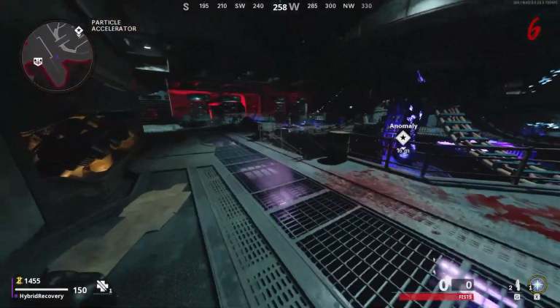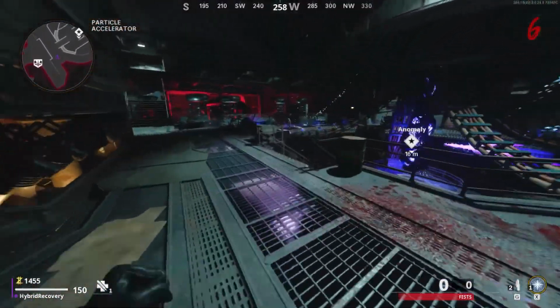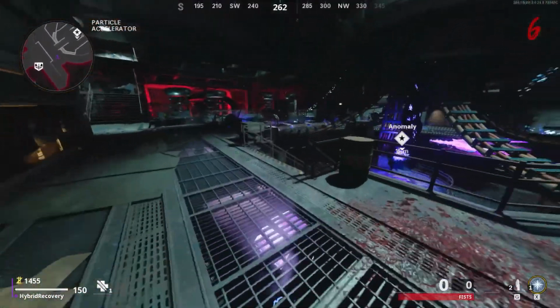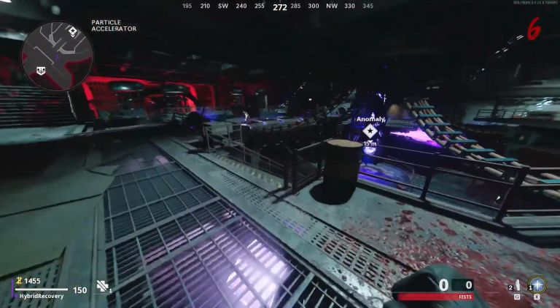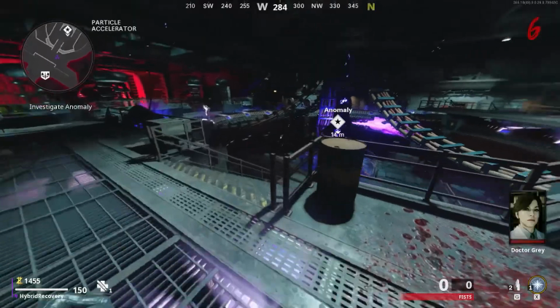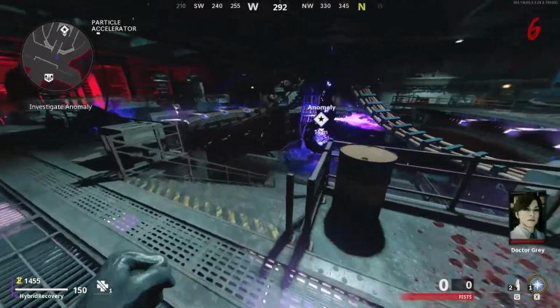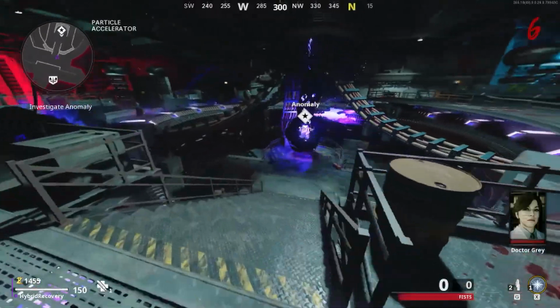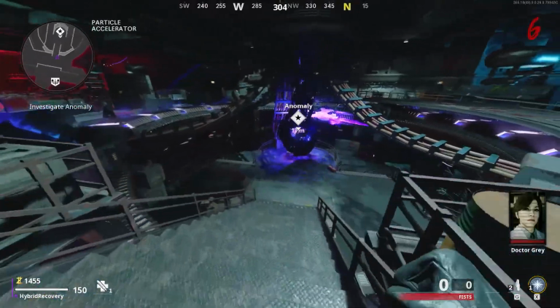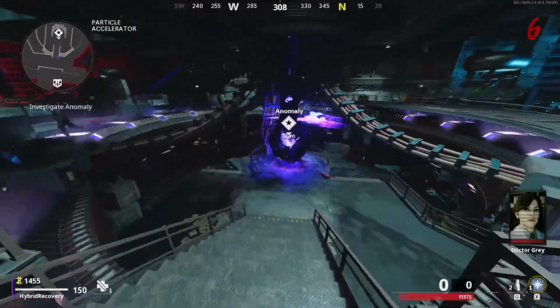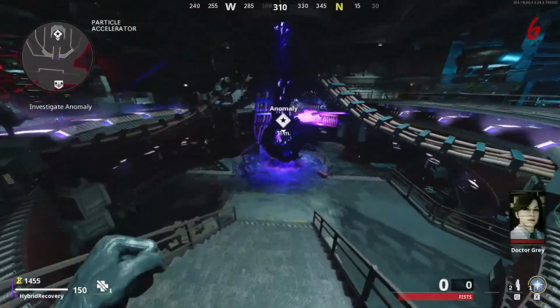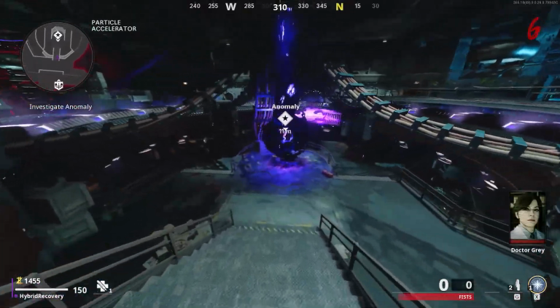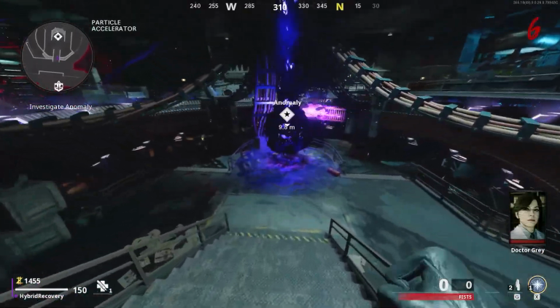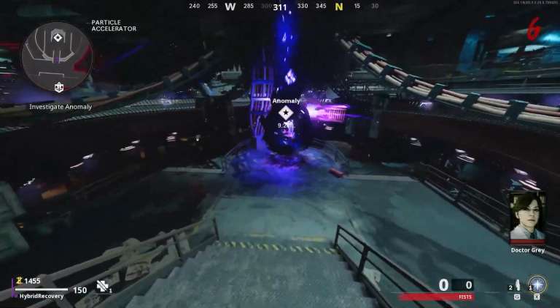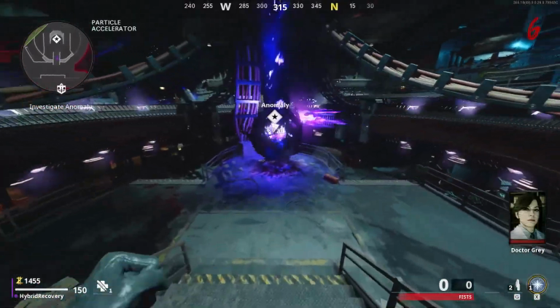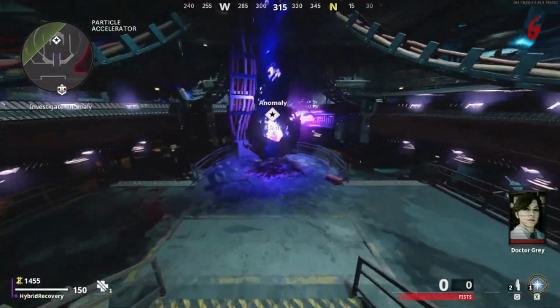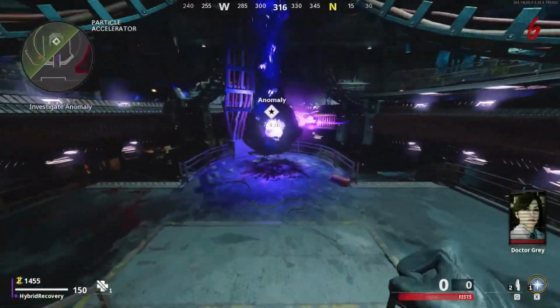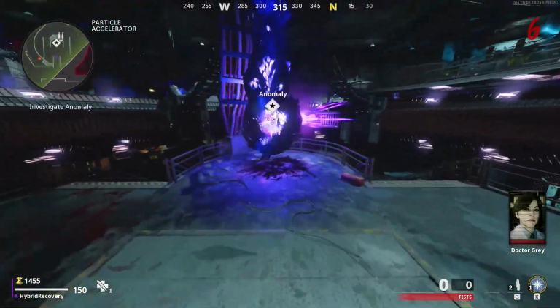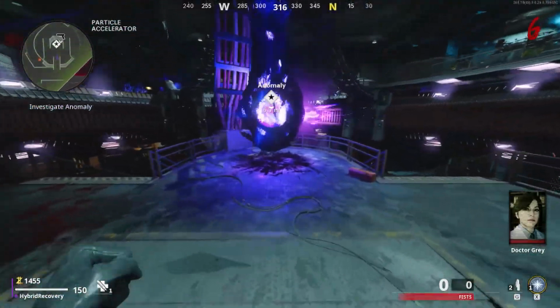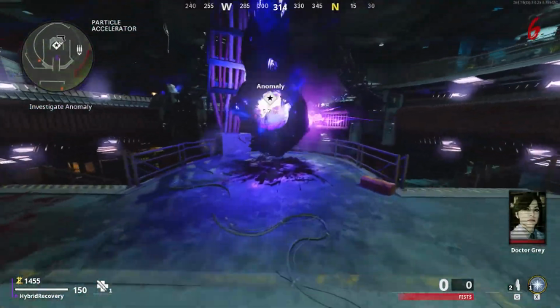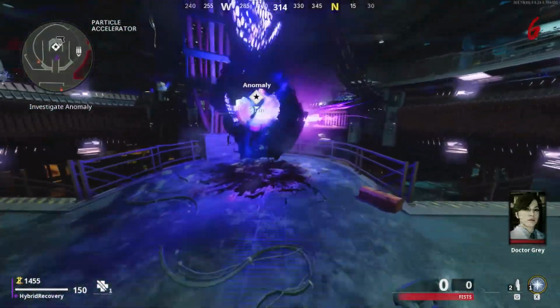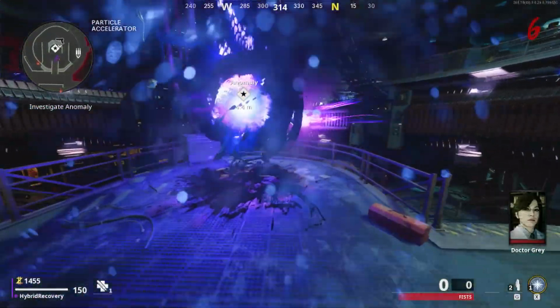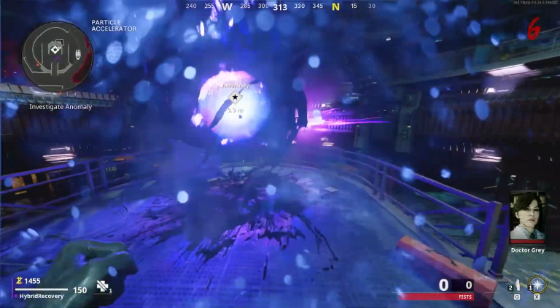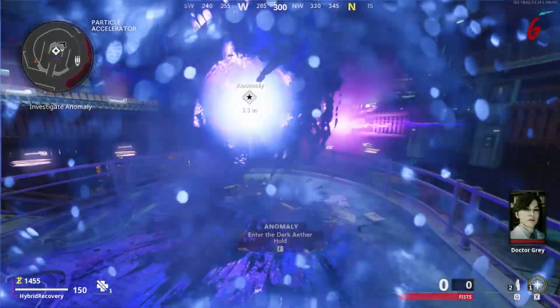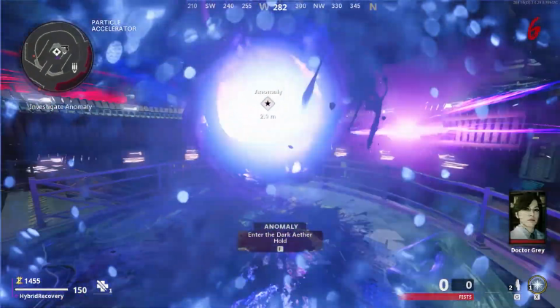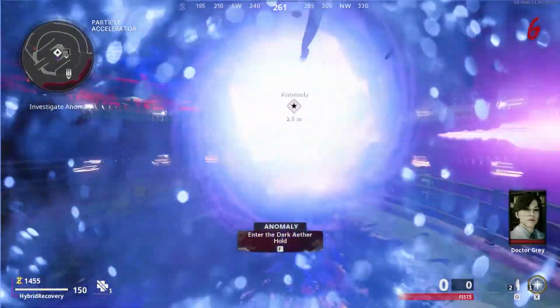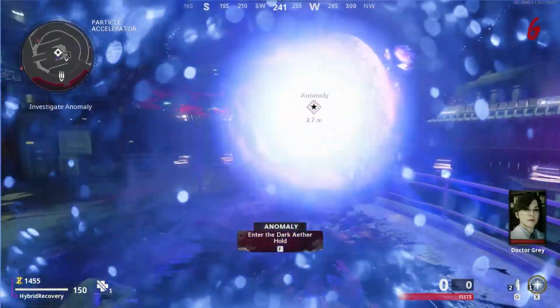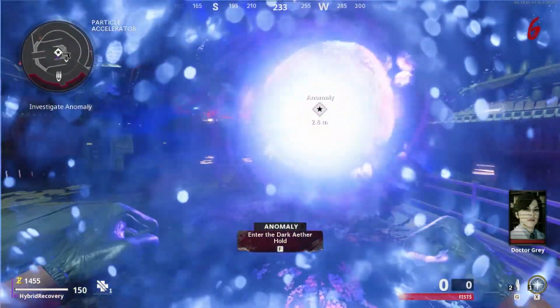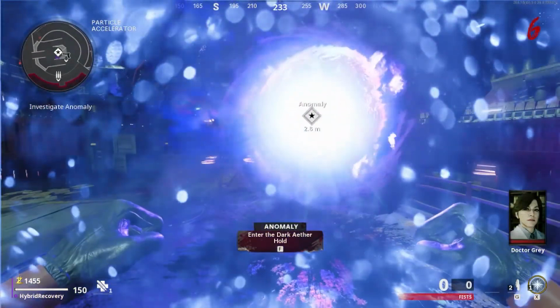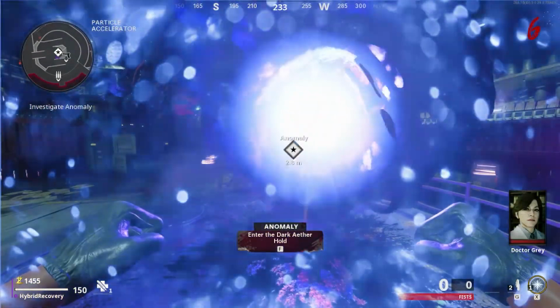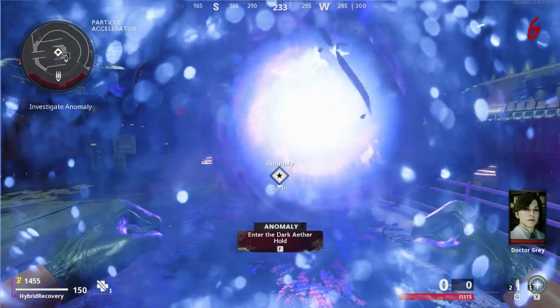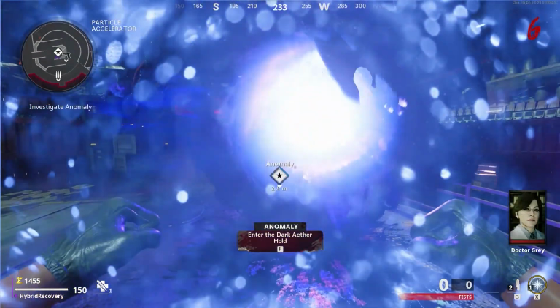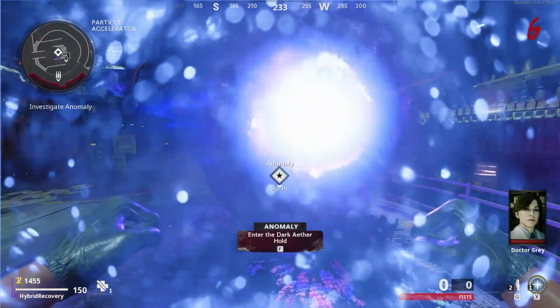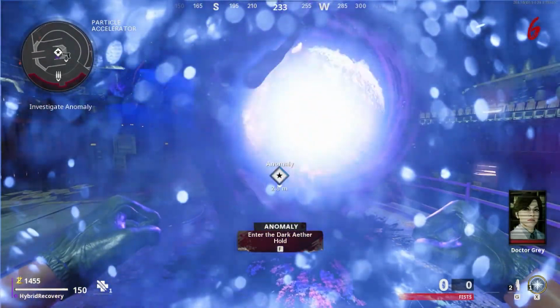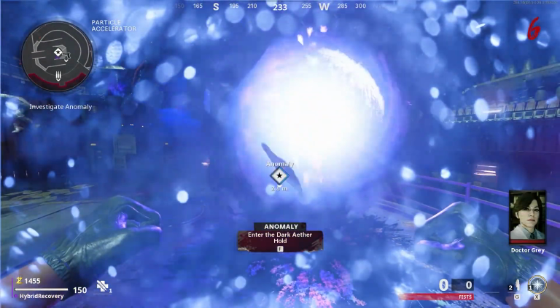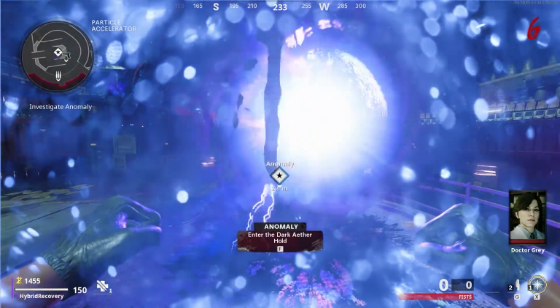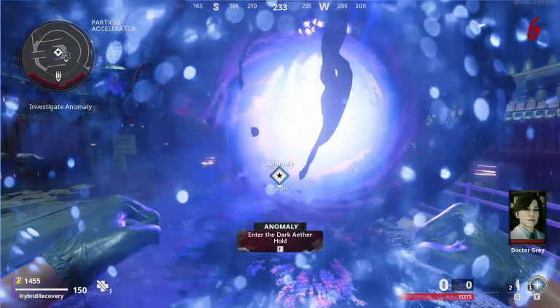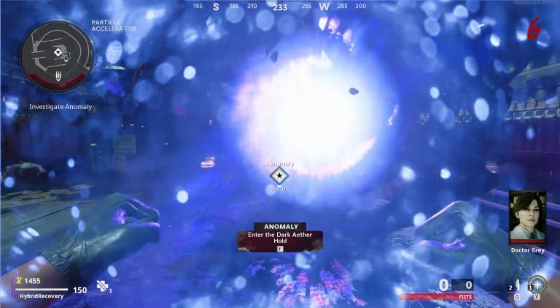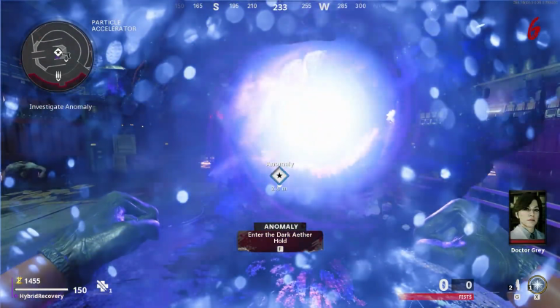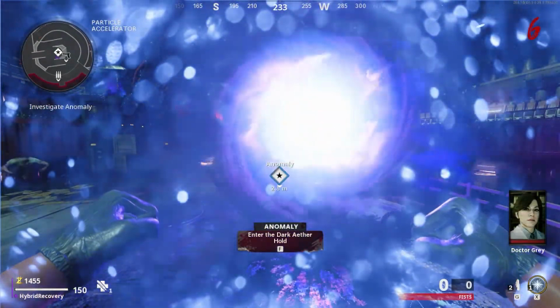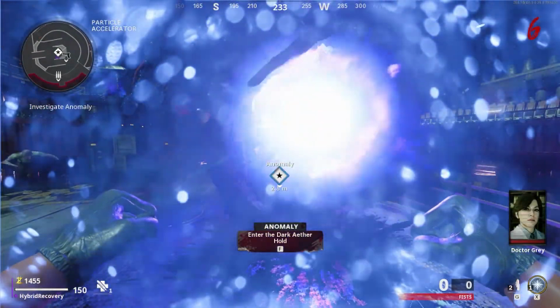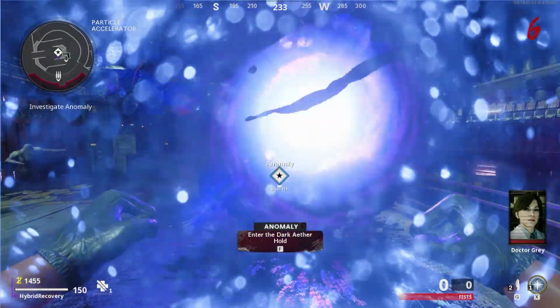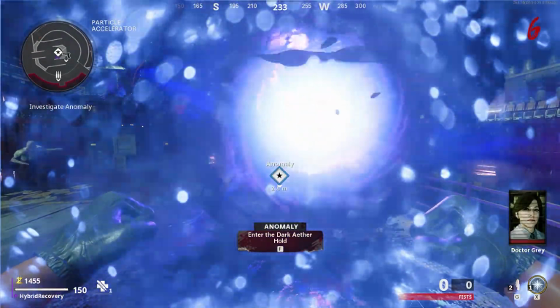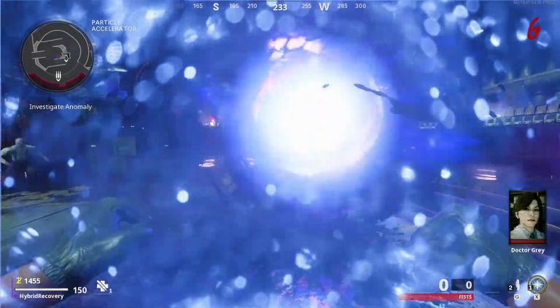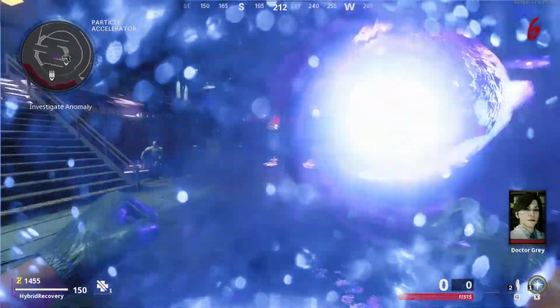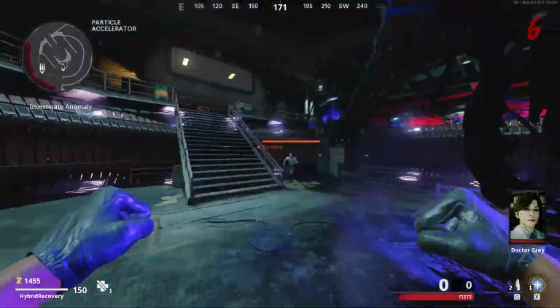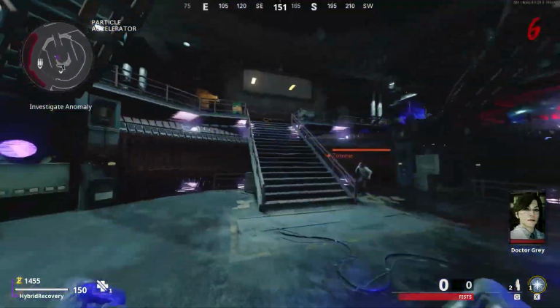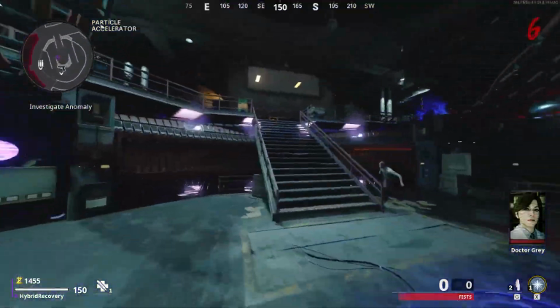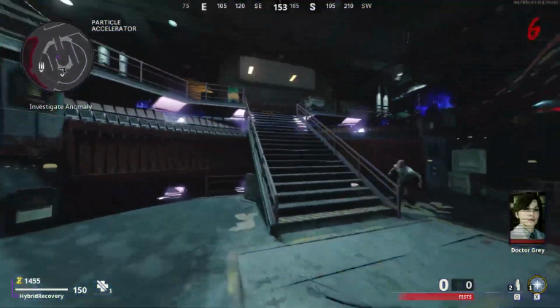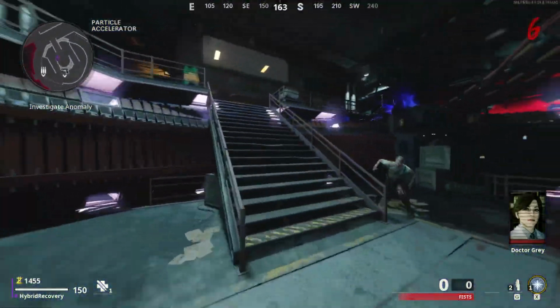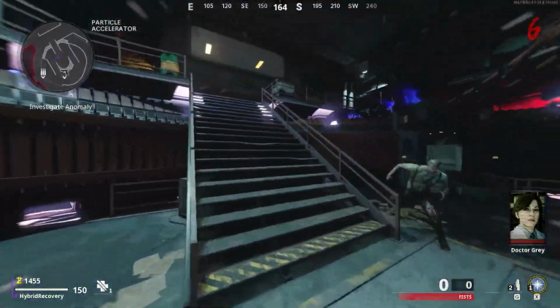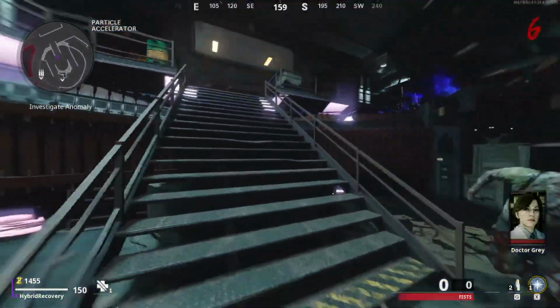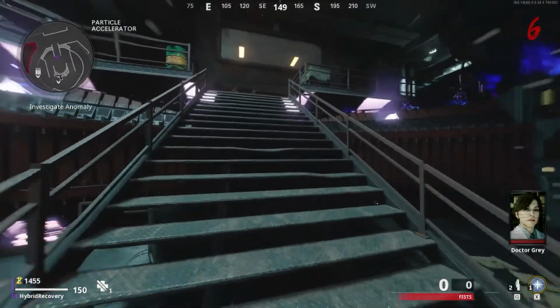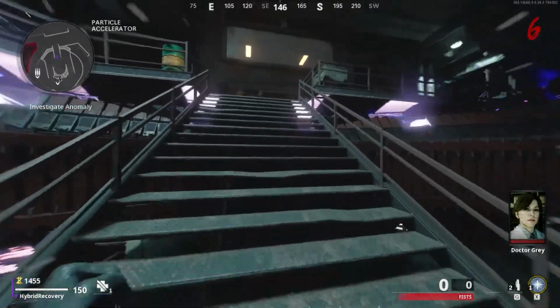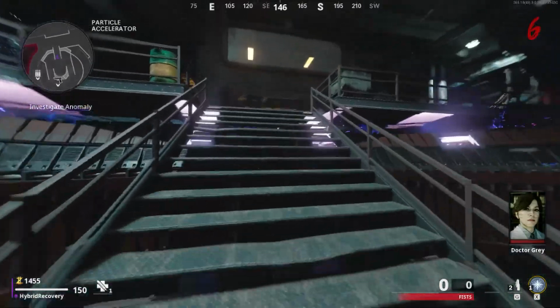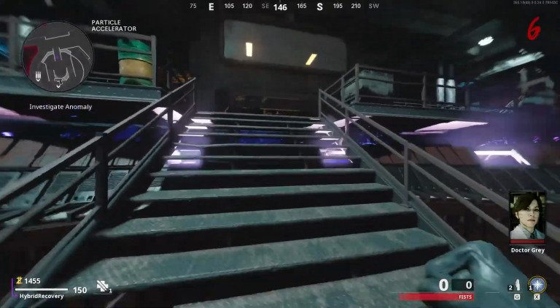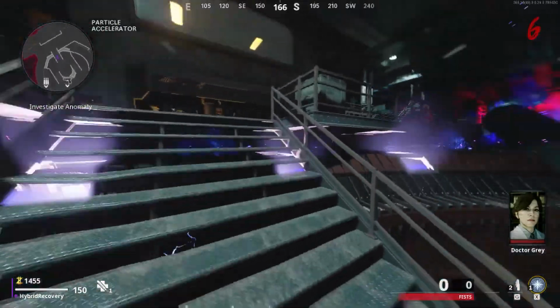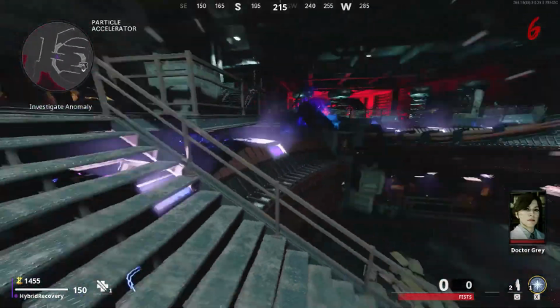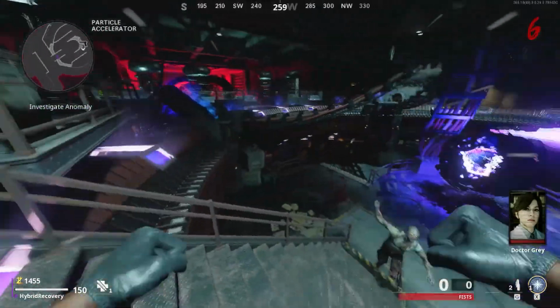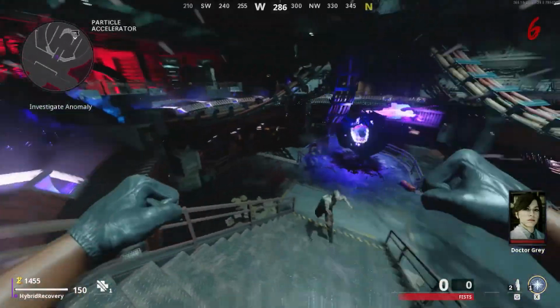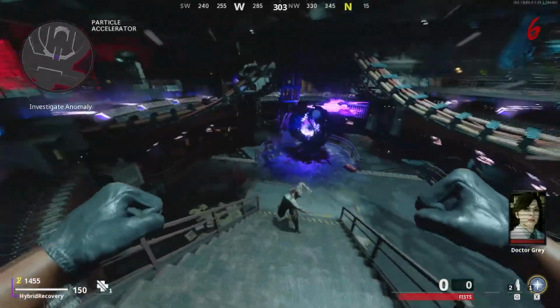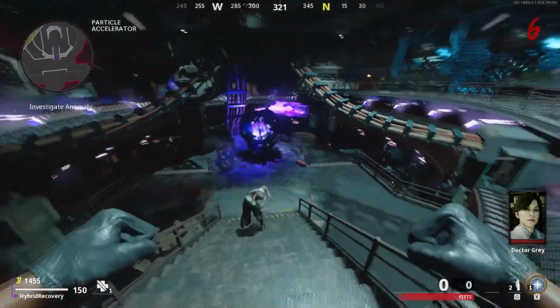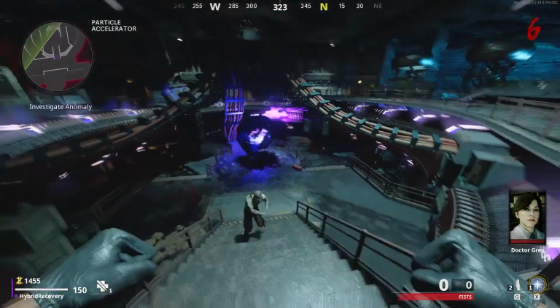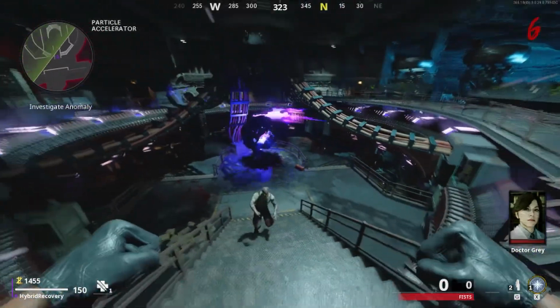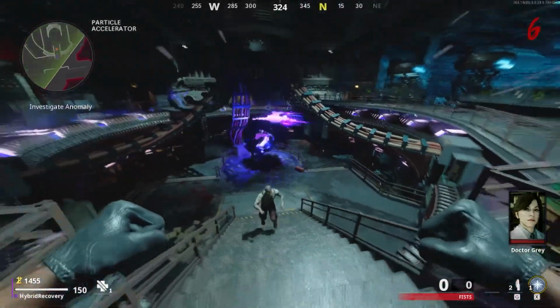In the center of the main room you're currently in, an anomaly is created. Go over to it, activate it, and in about five to ten seconds you'll teleport into another dimension.